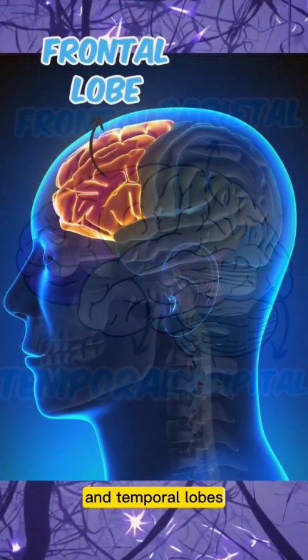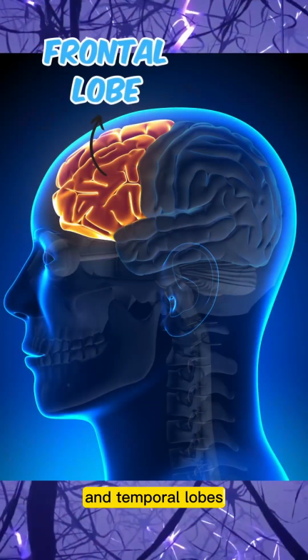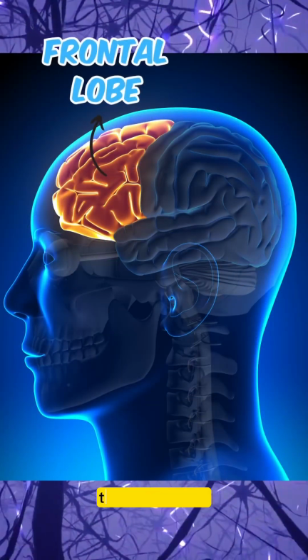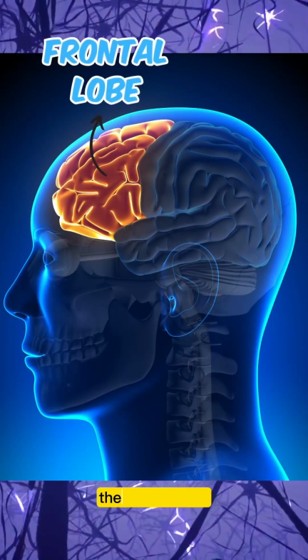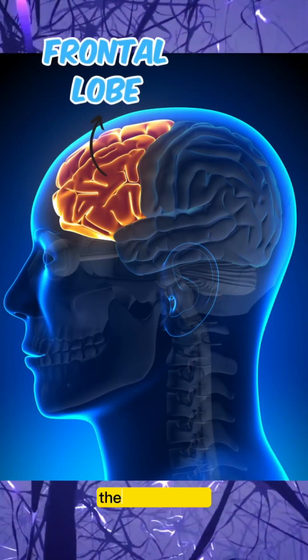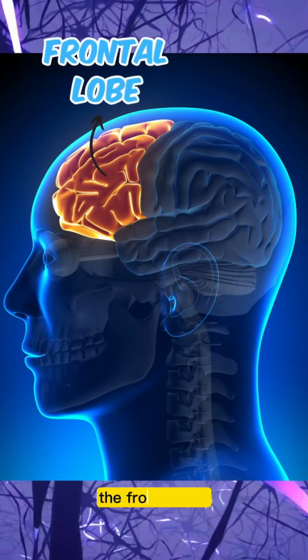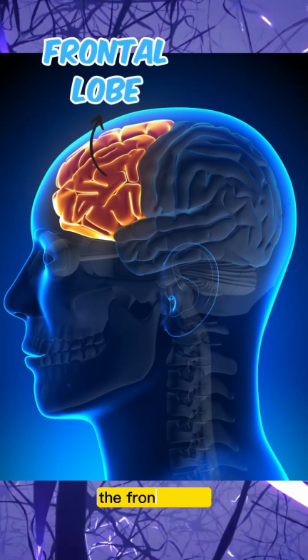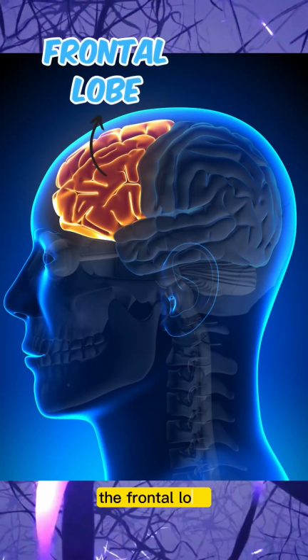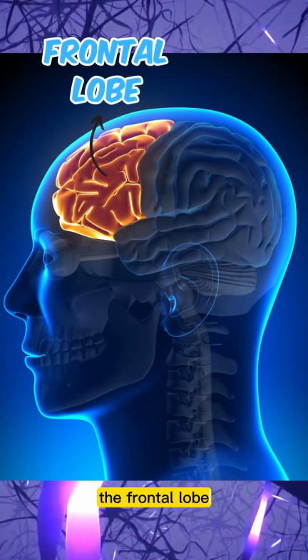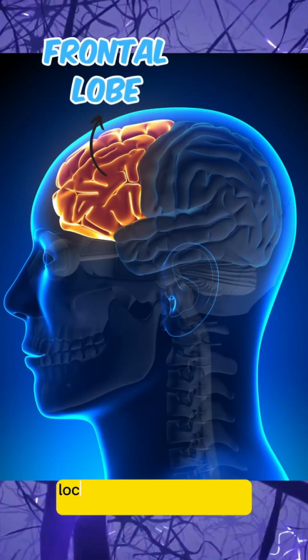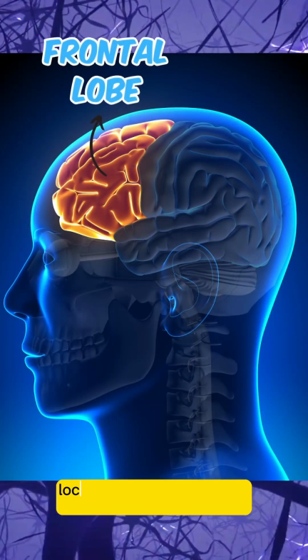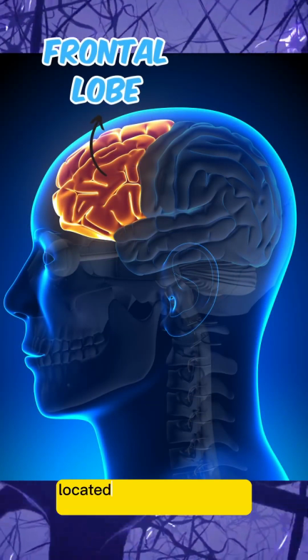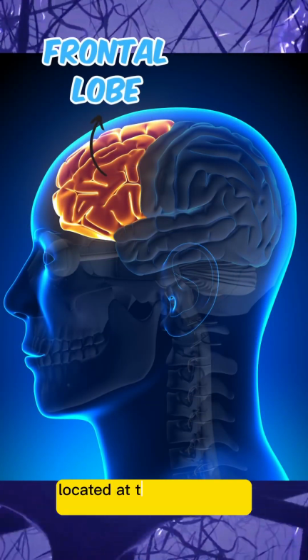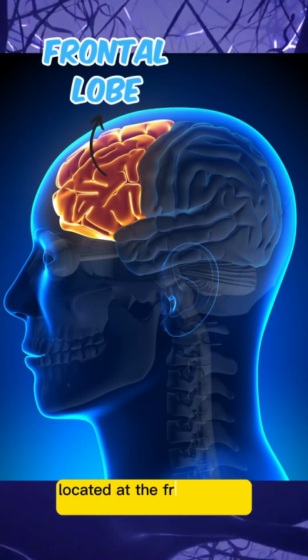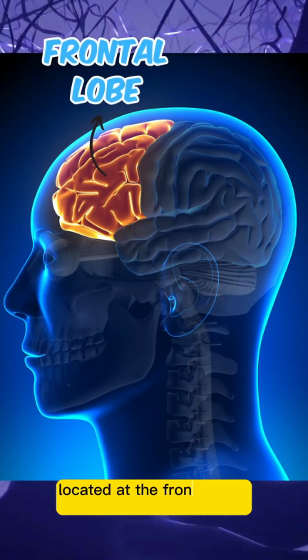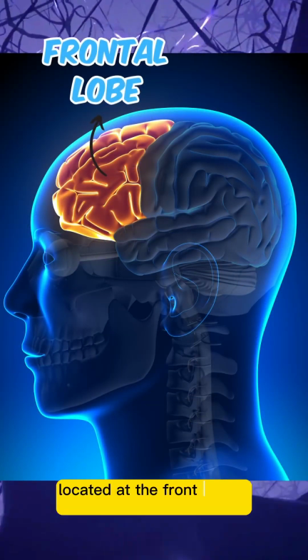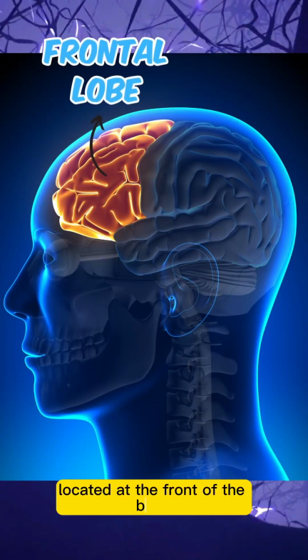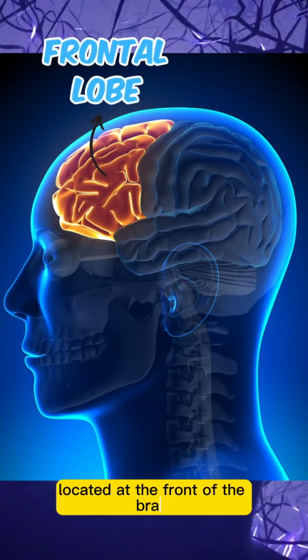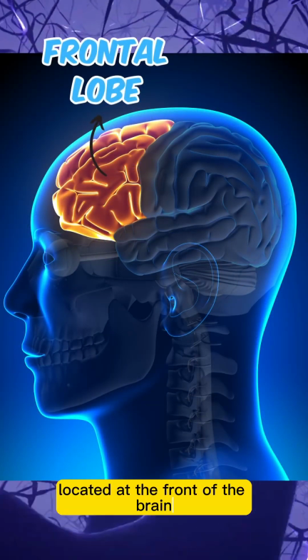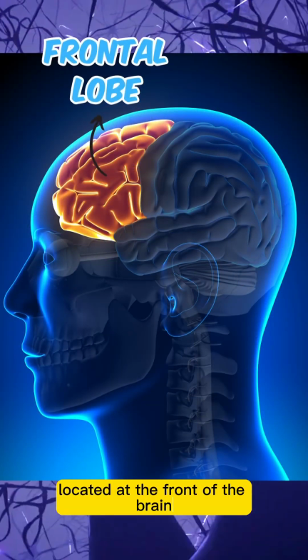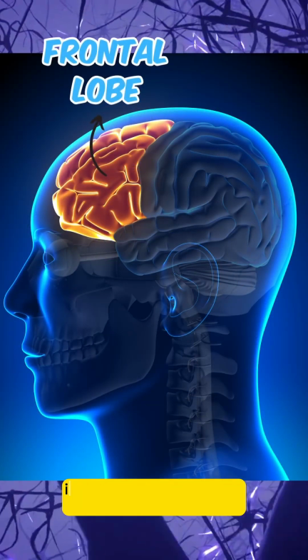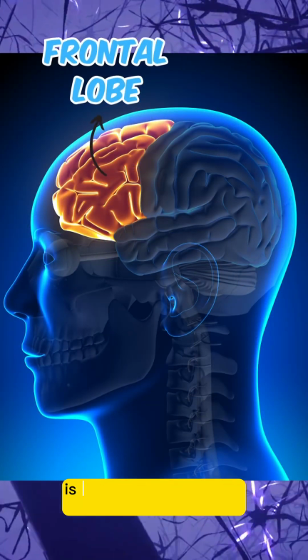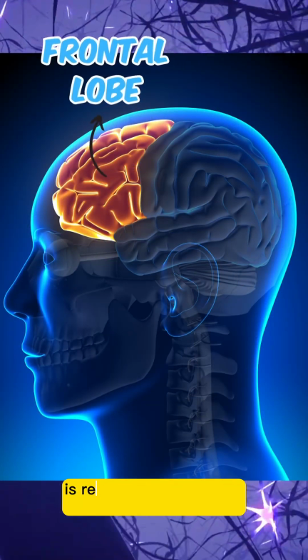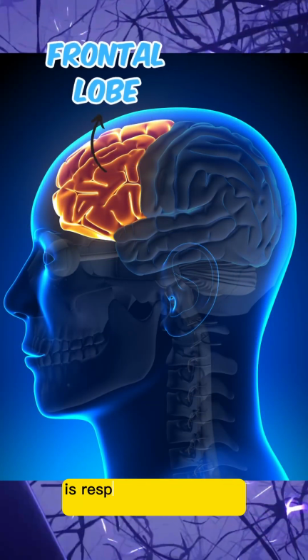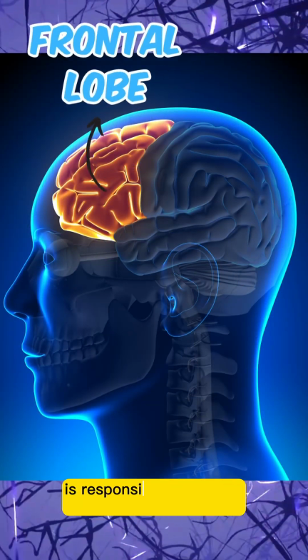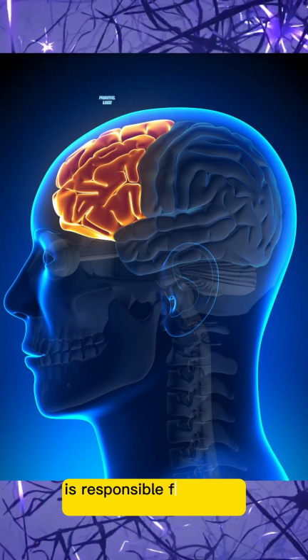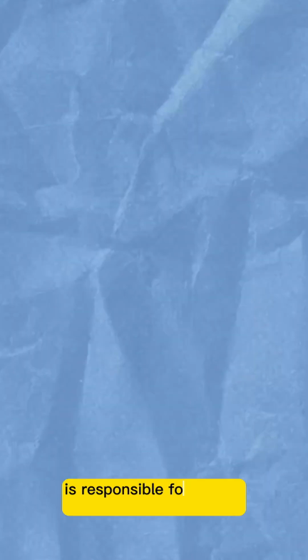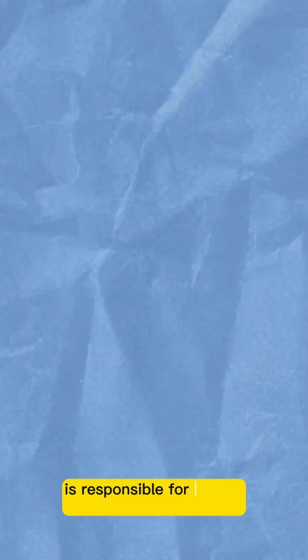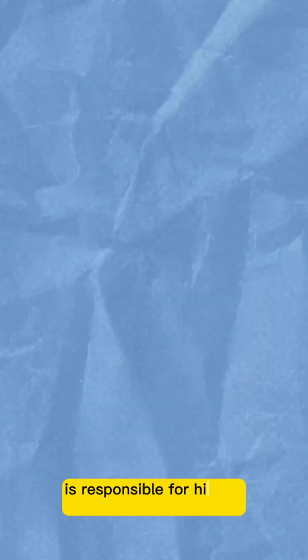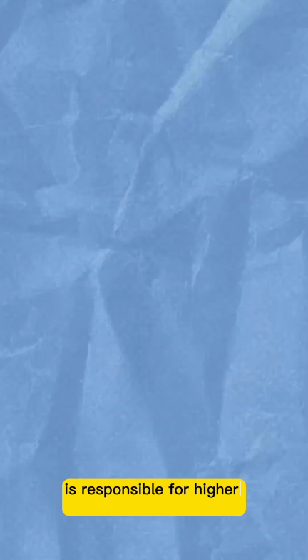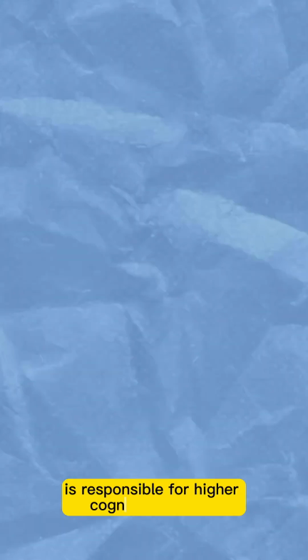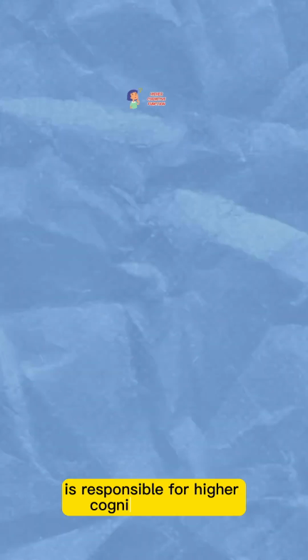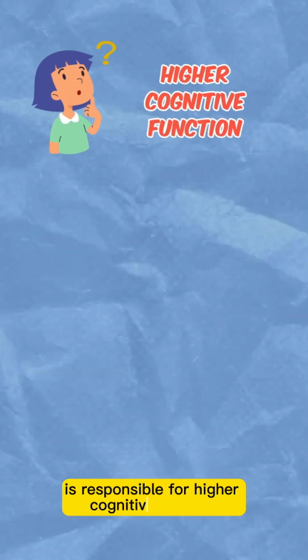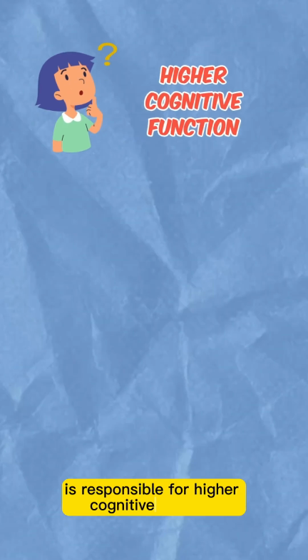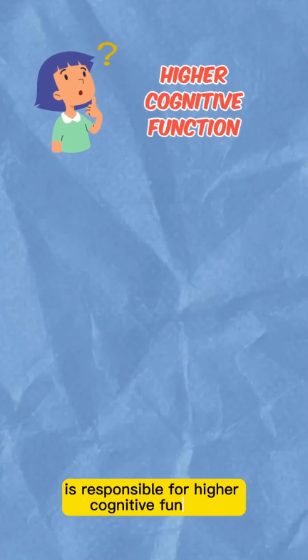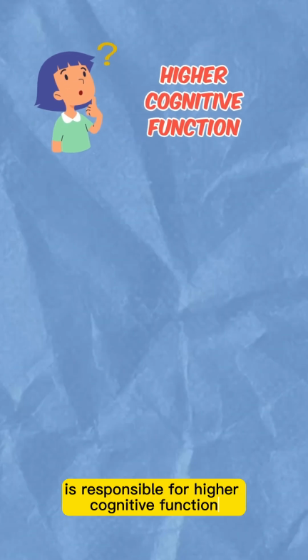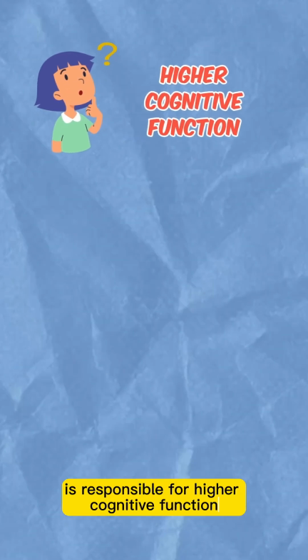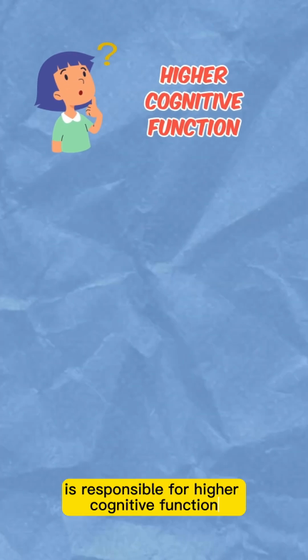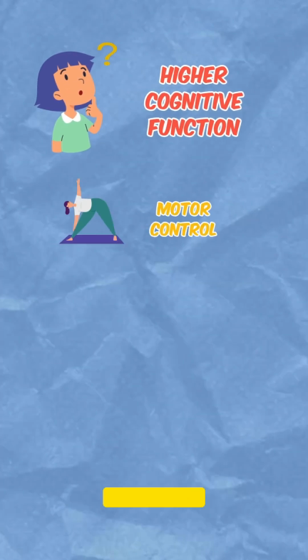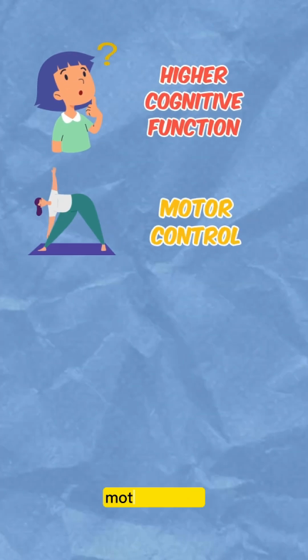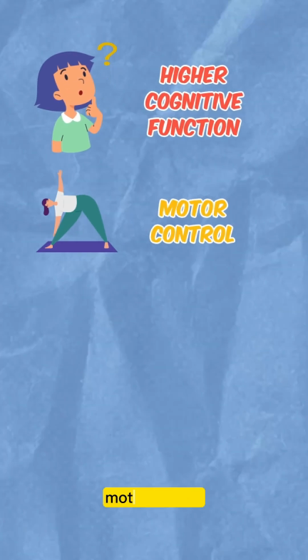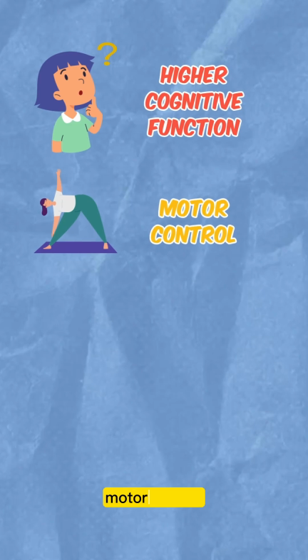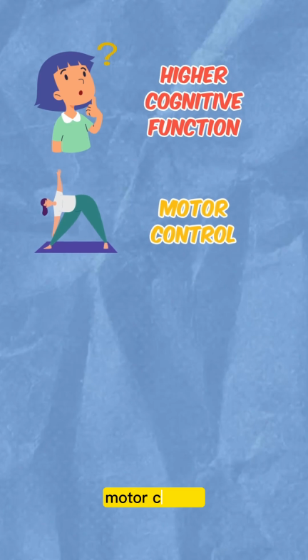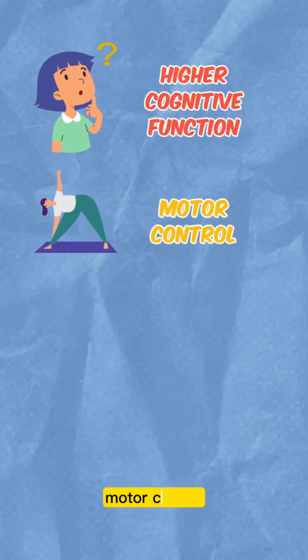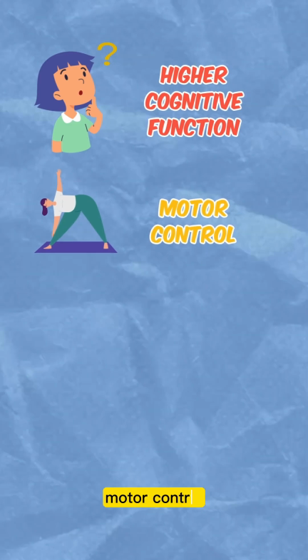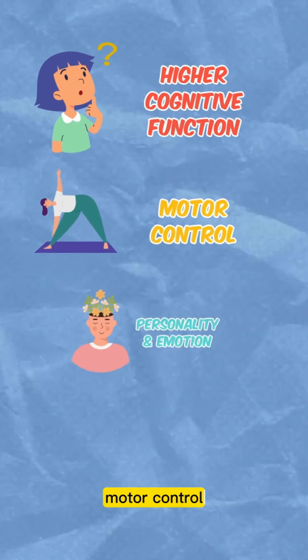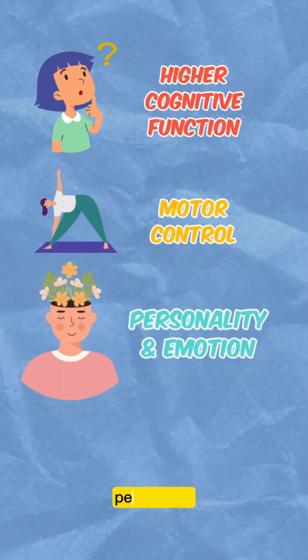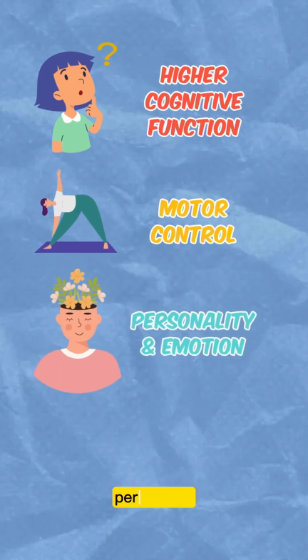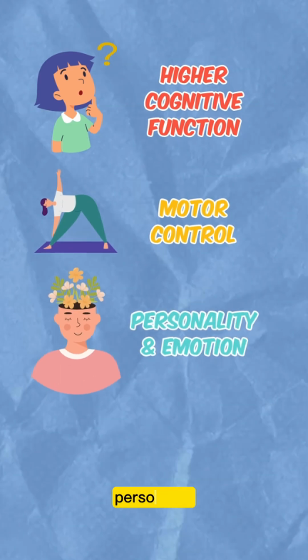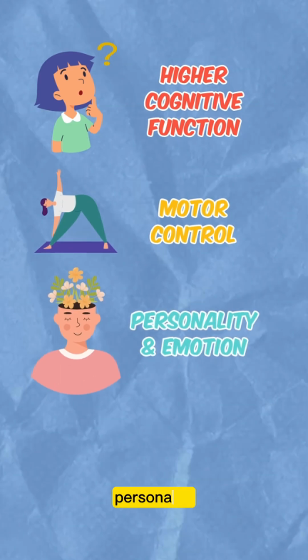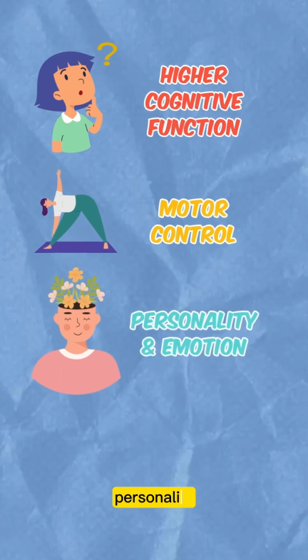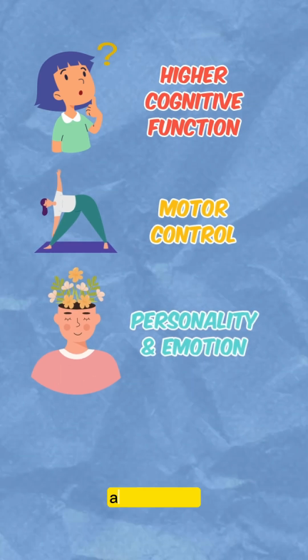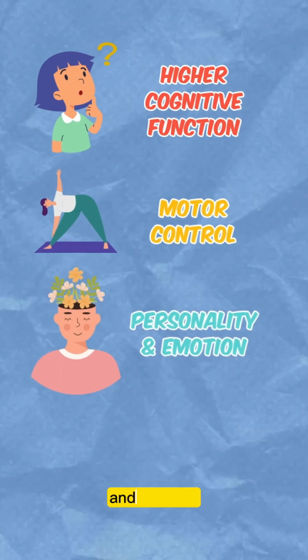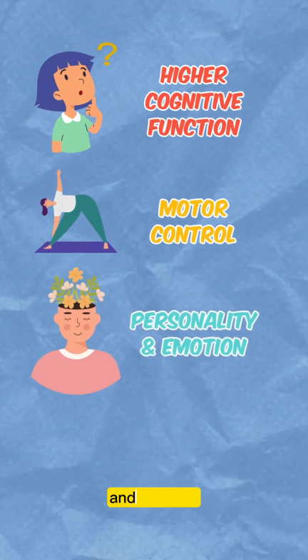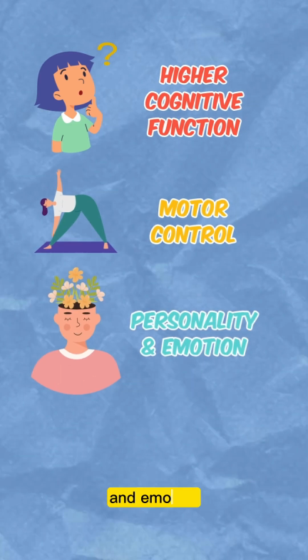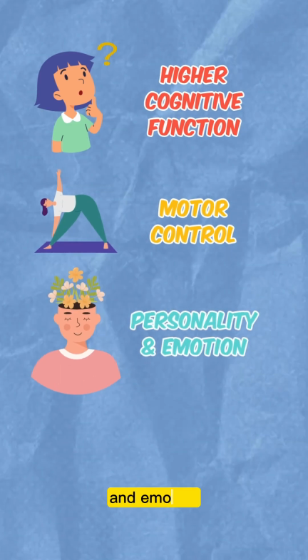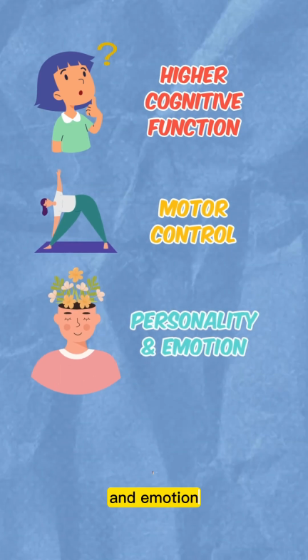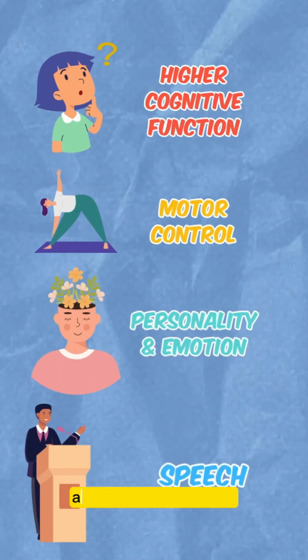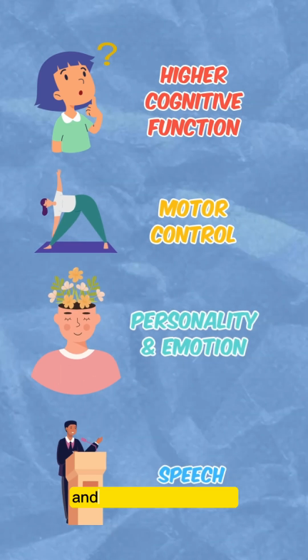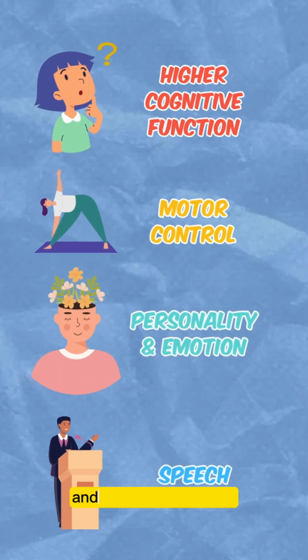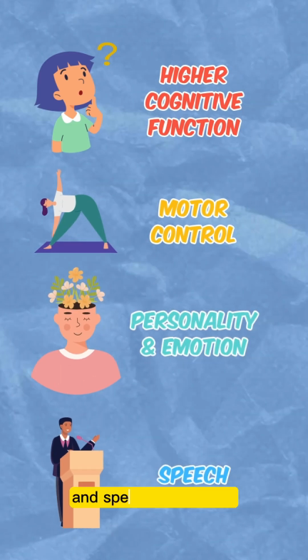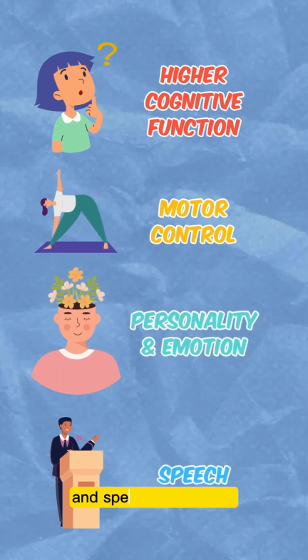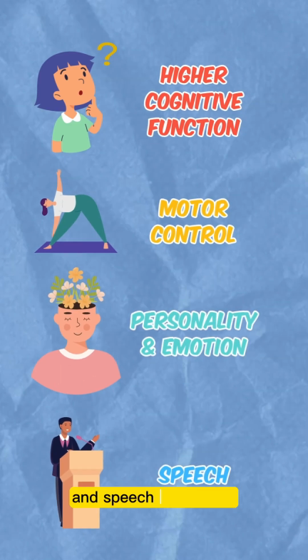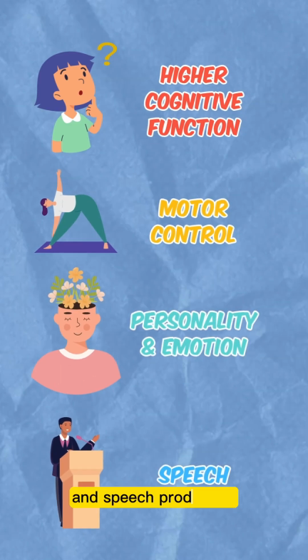The frontal lobe, located at the front of the brain, is responsible for higher cognitive function, motor control, personality and emotion, and speech production.